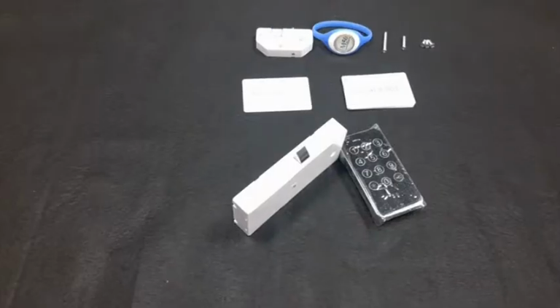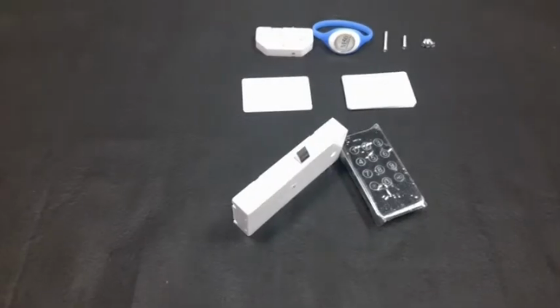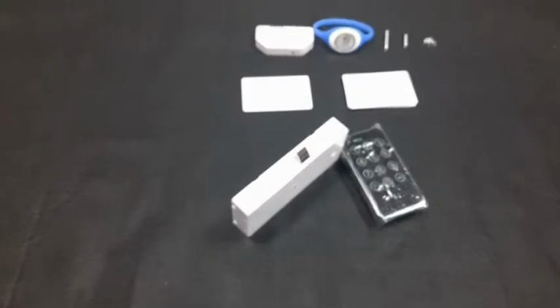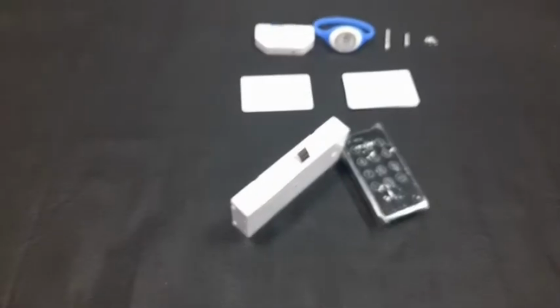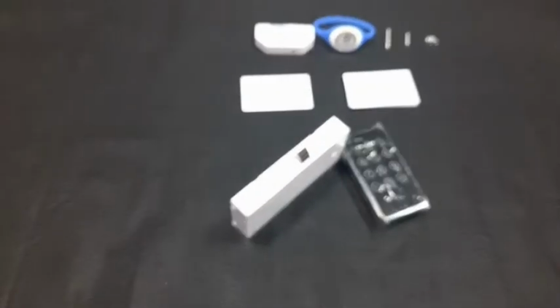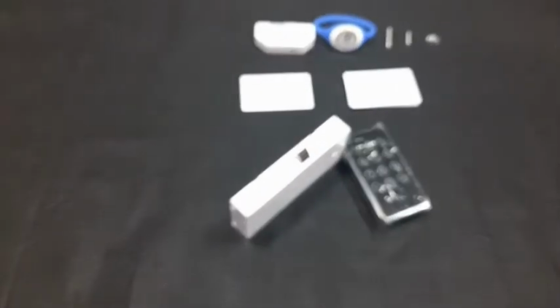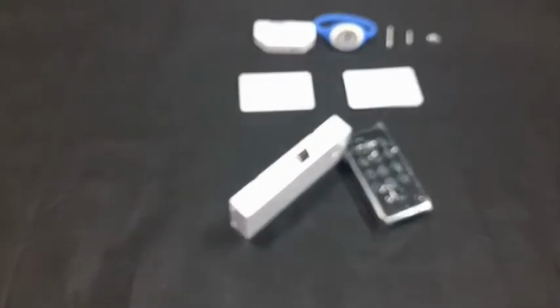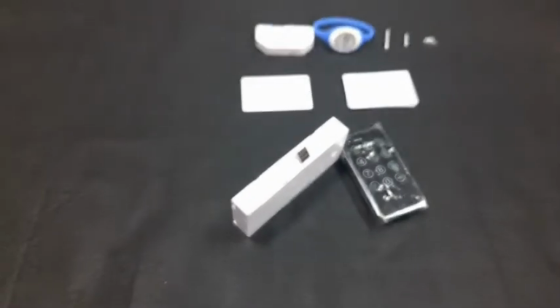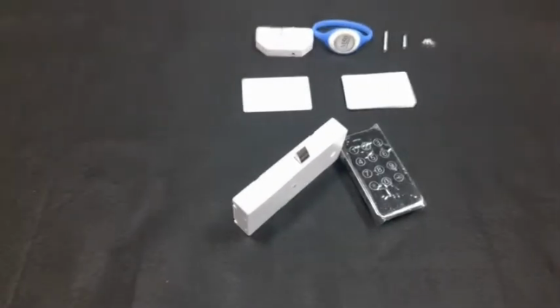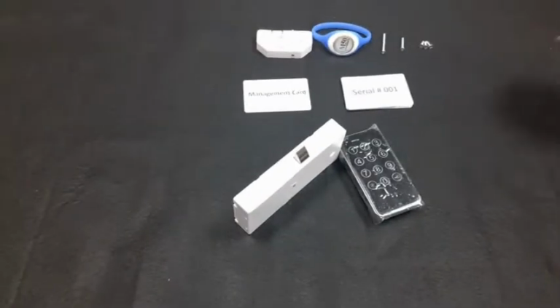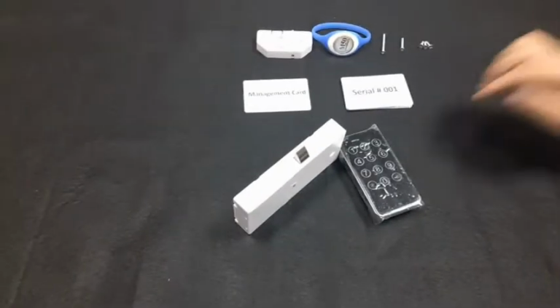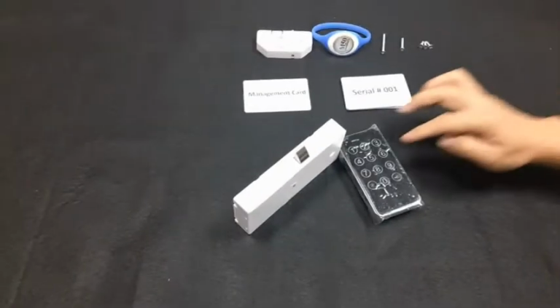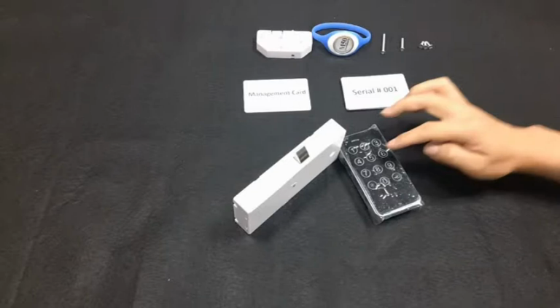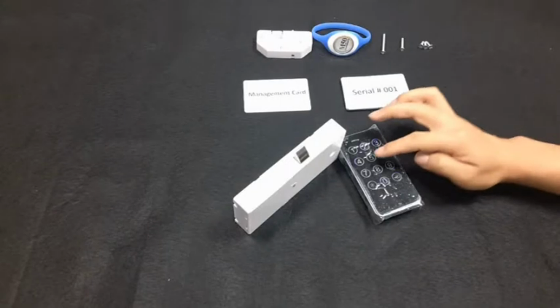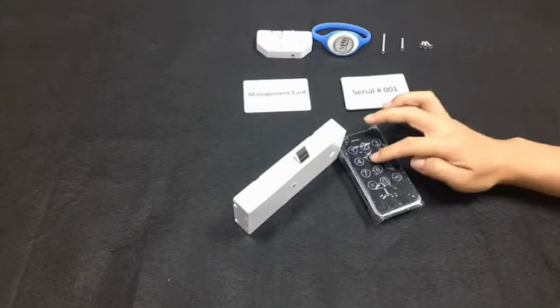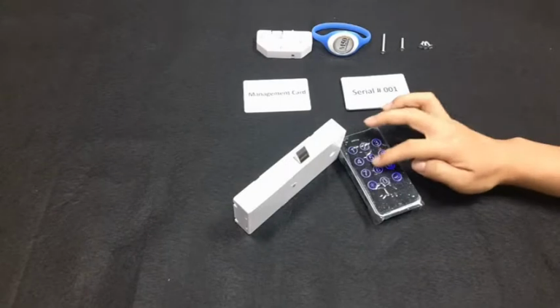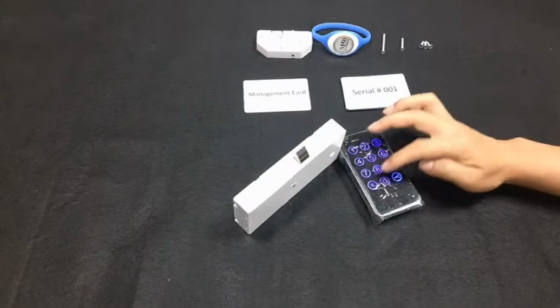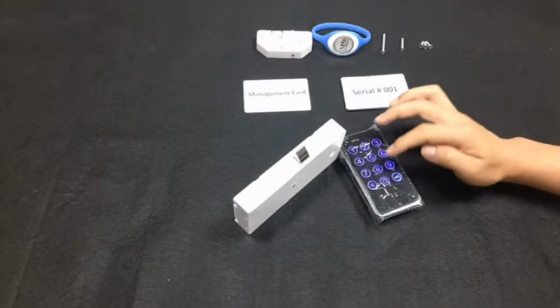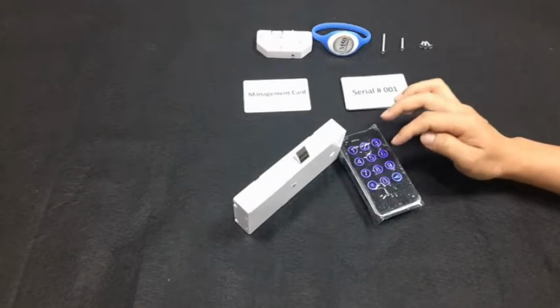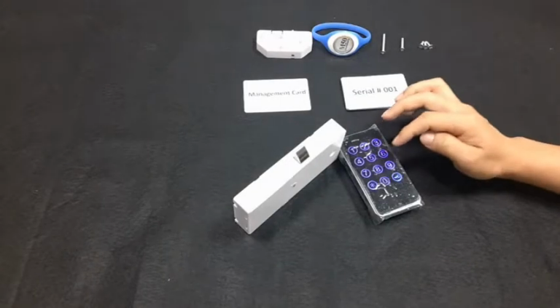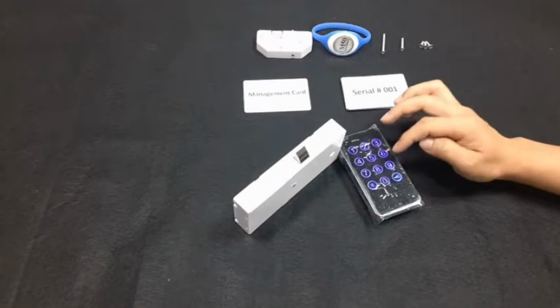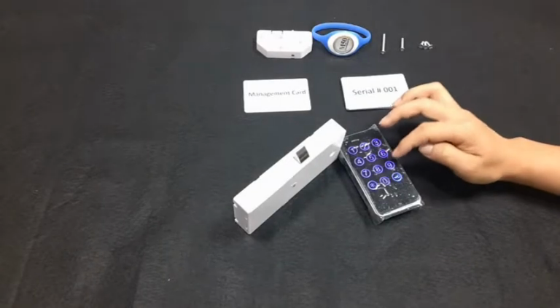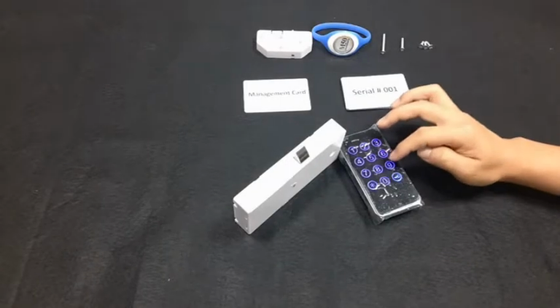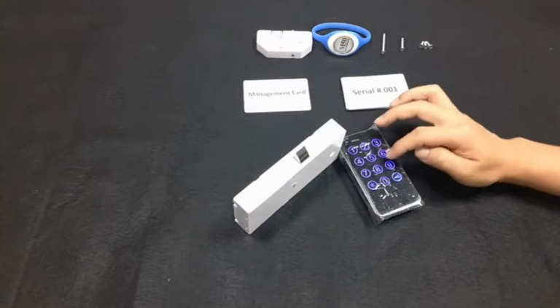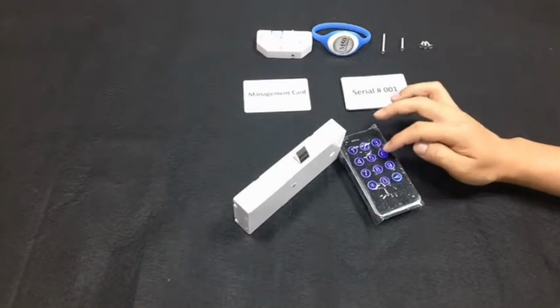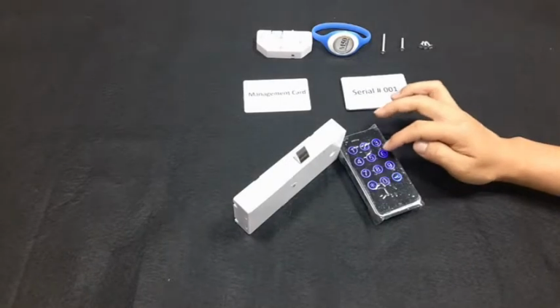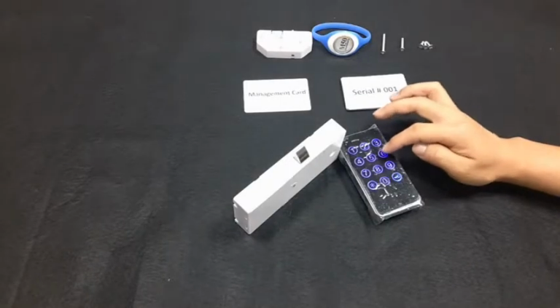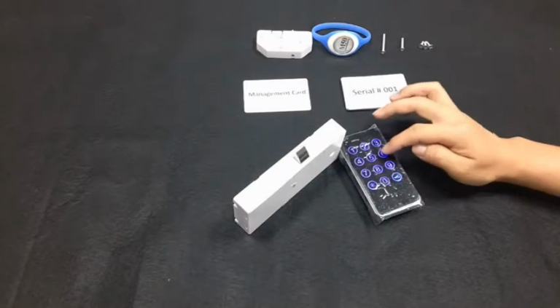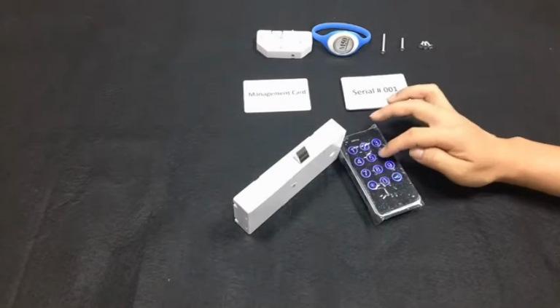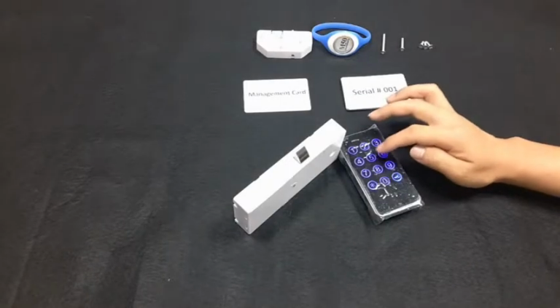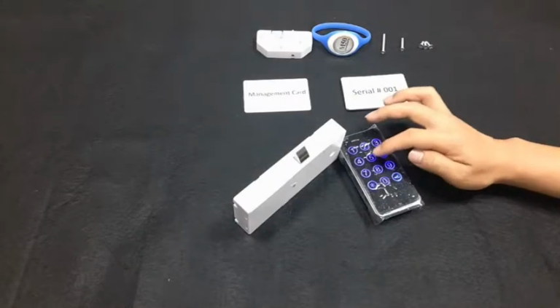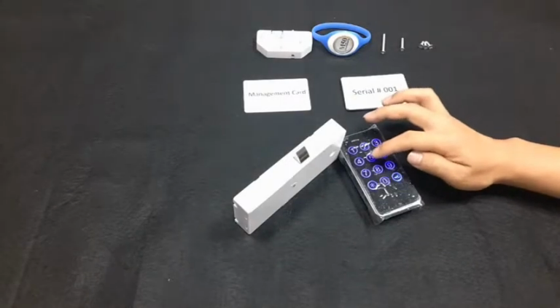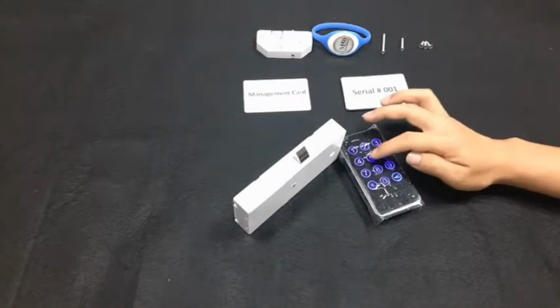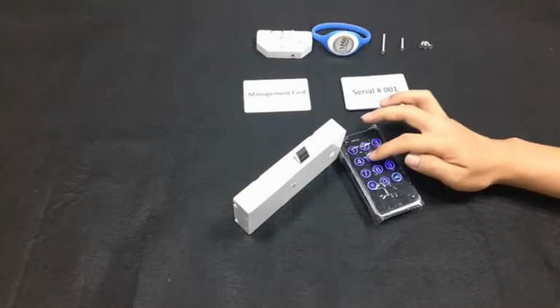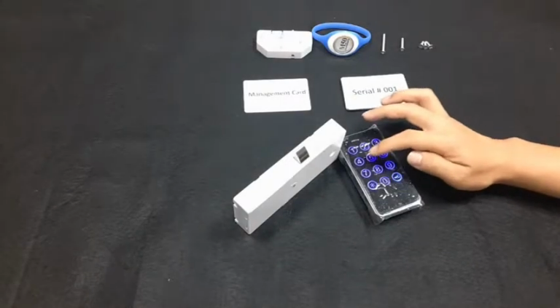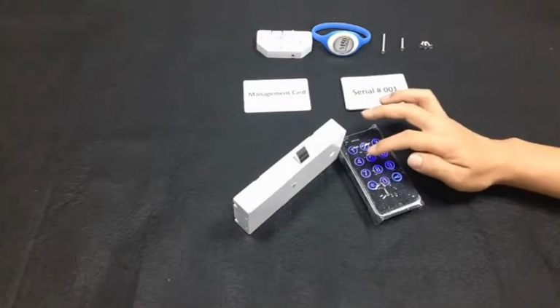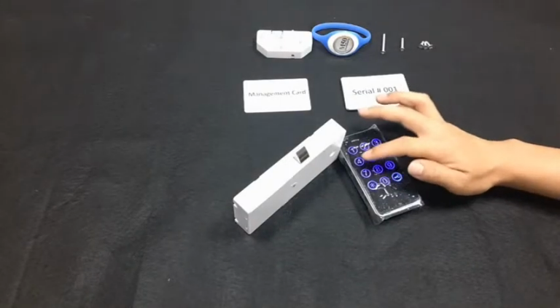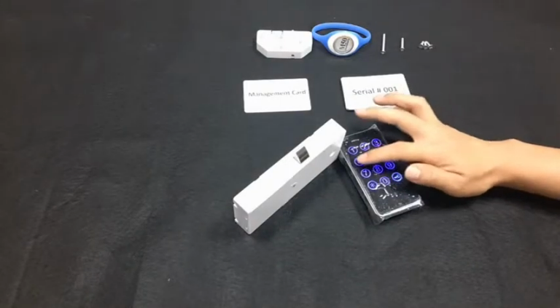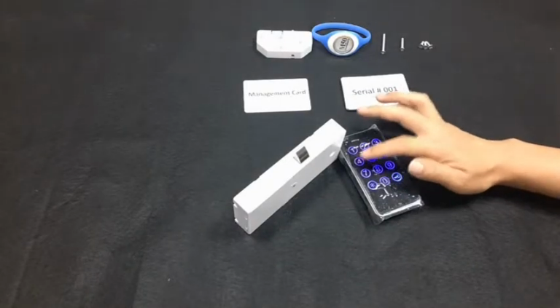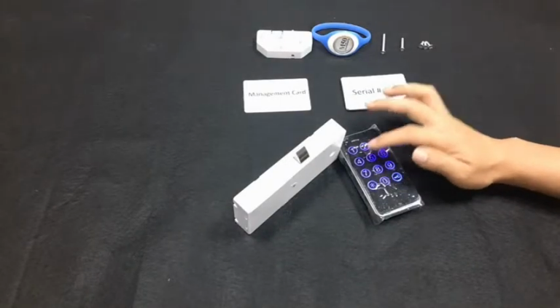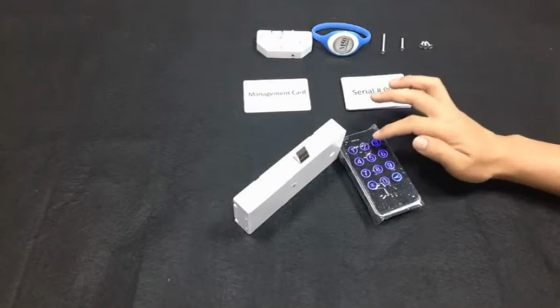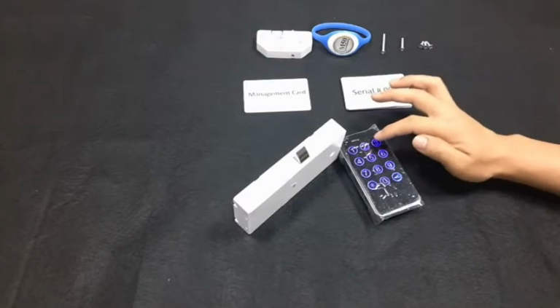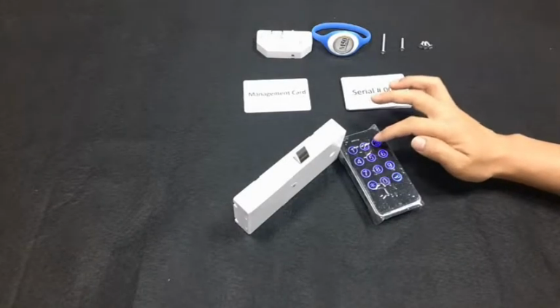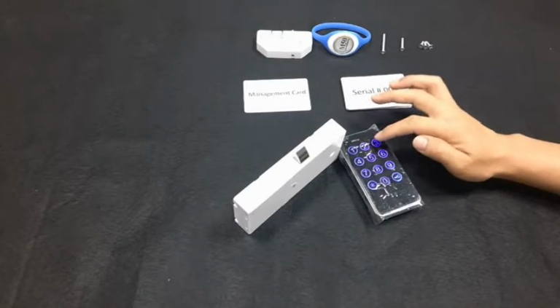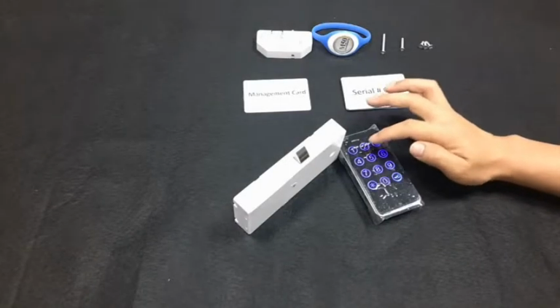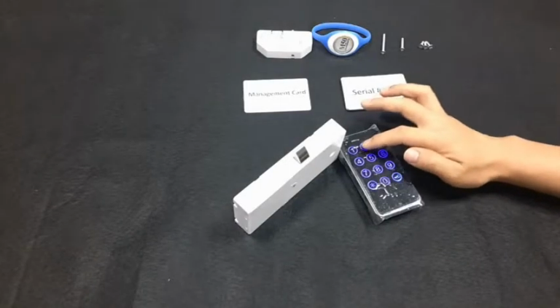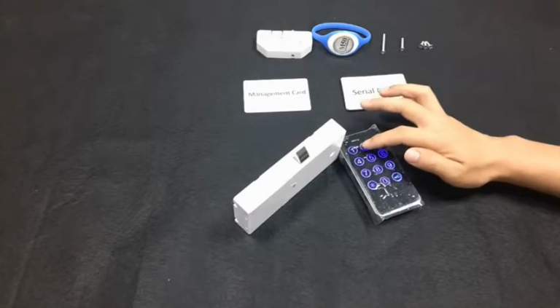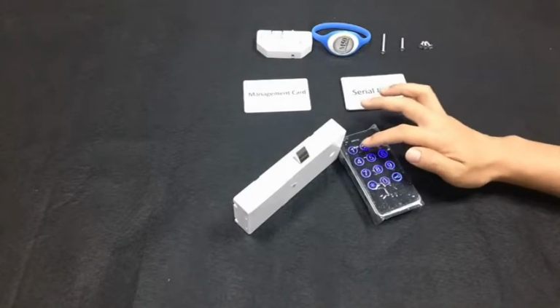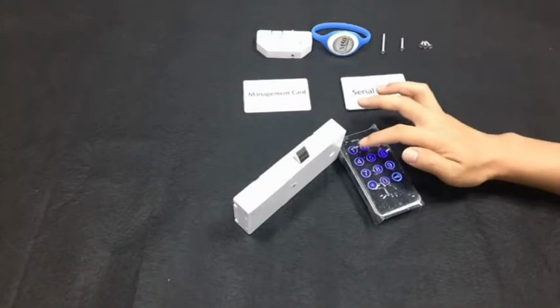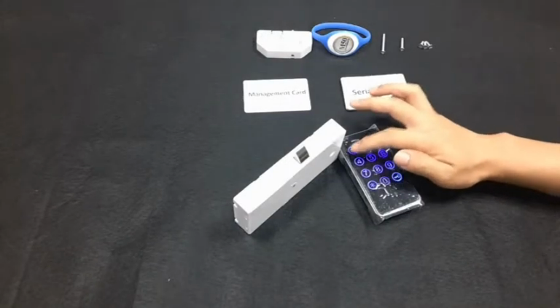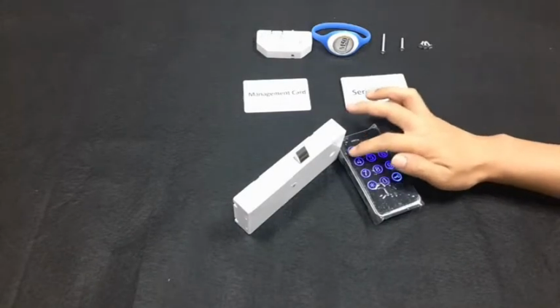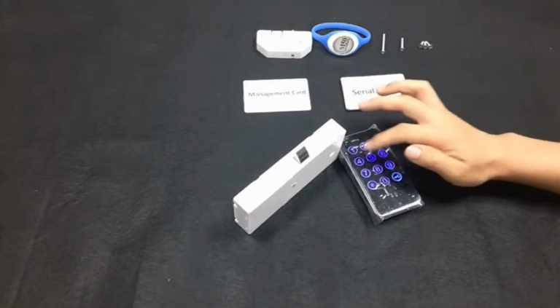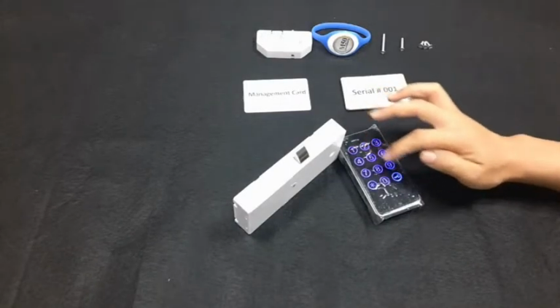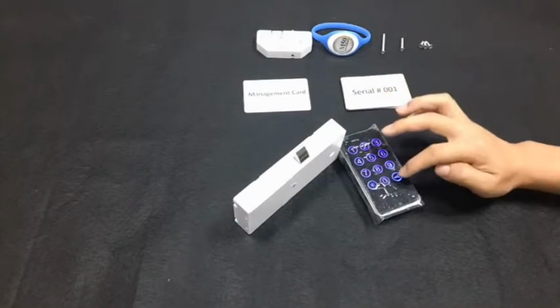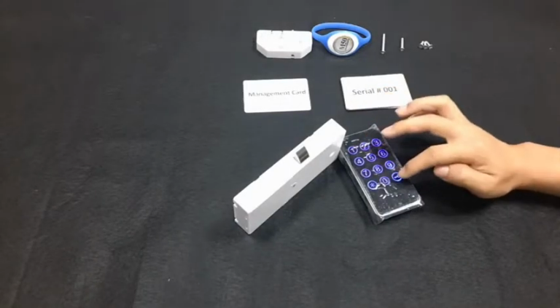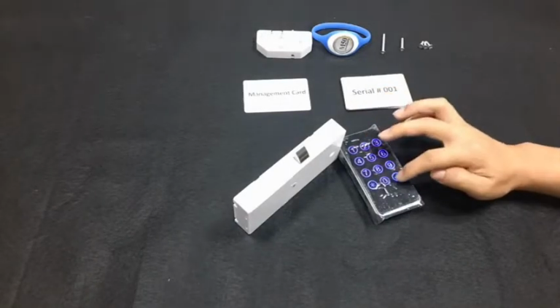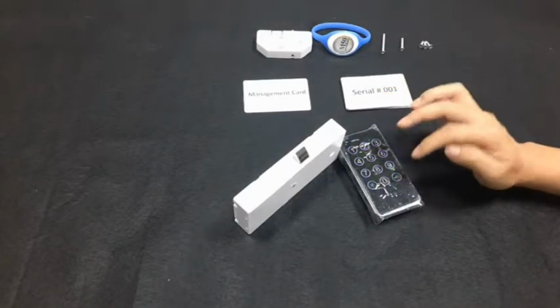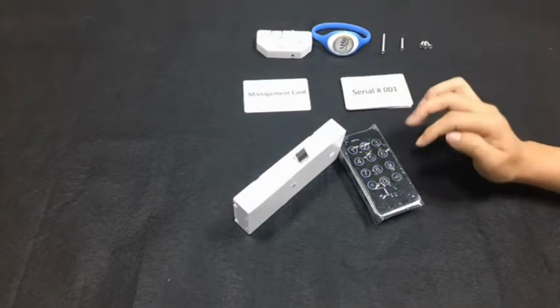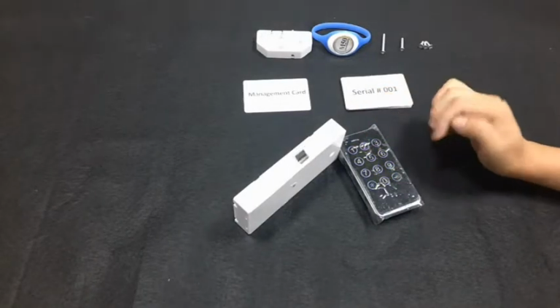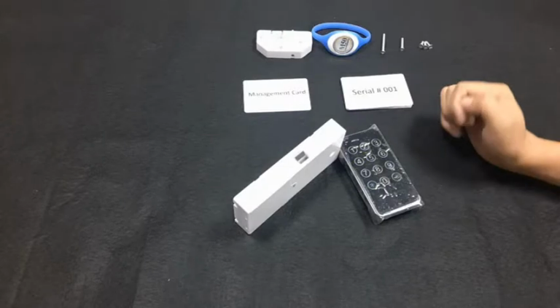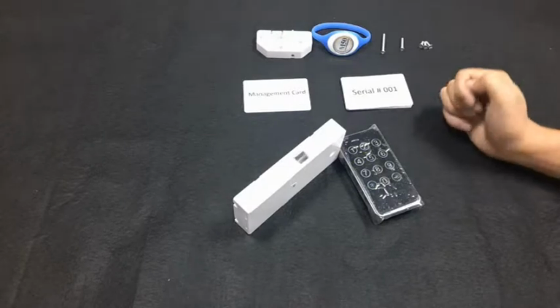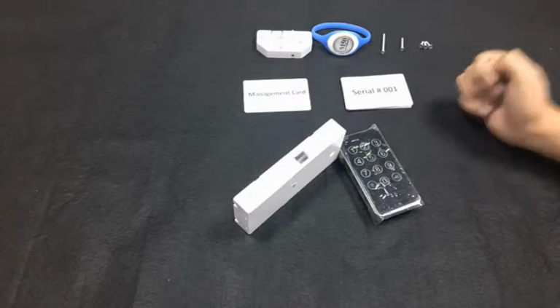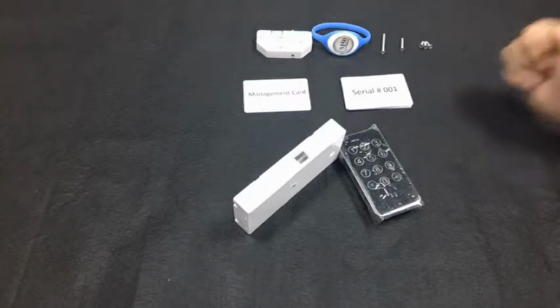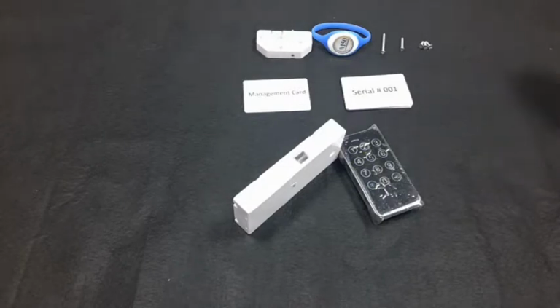To open the lock, input the new management code: 6, 5, 4, 3, 2, 1, then press the key icon to open it.